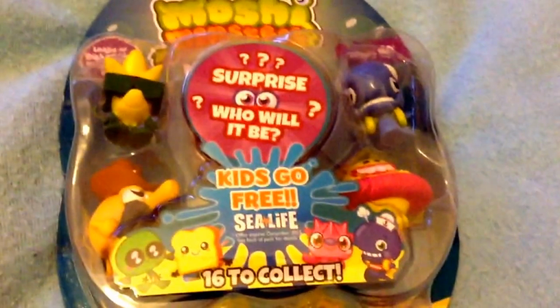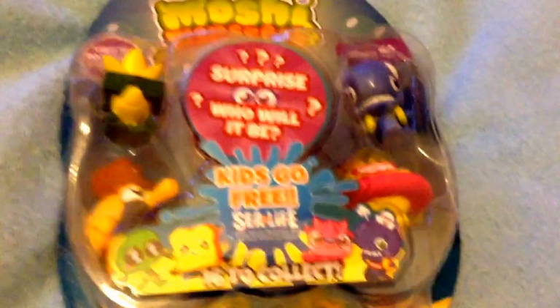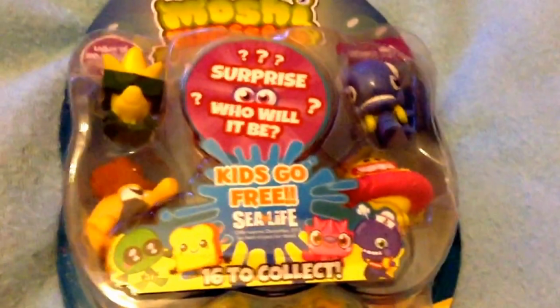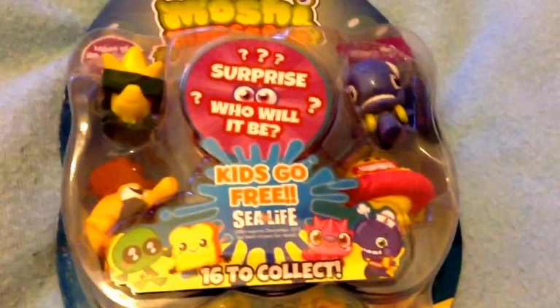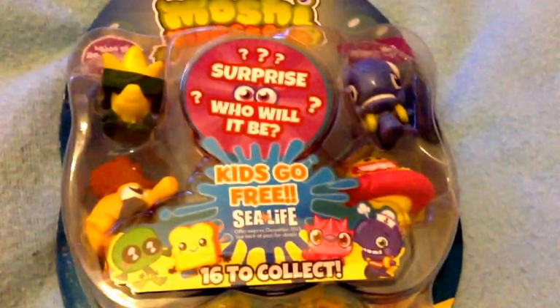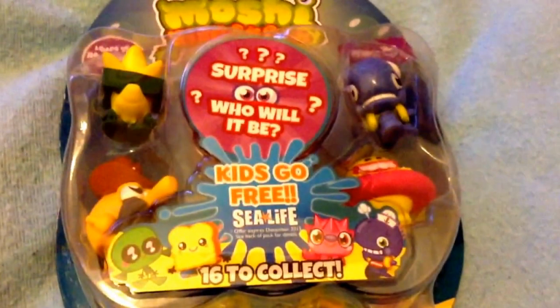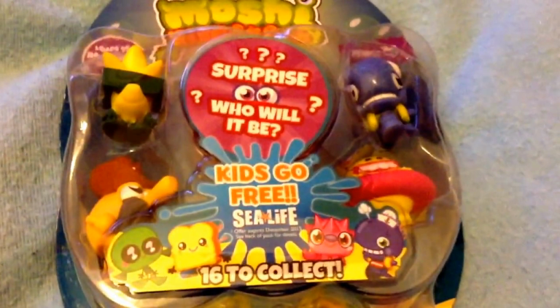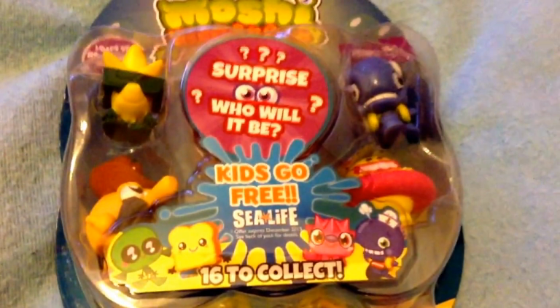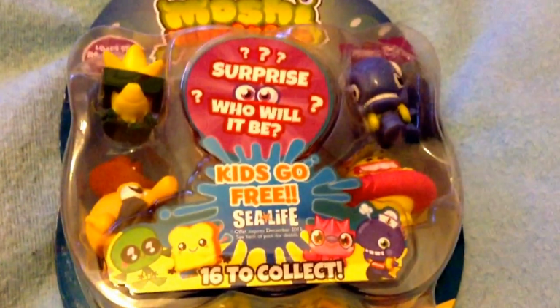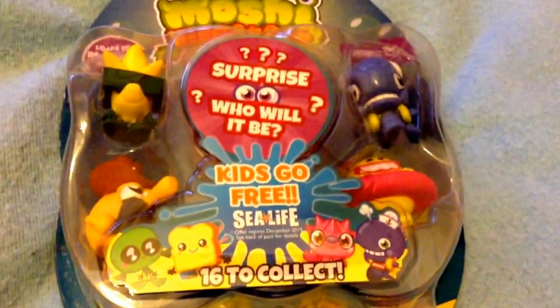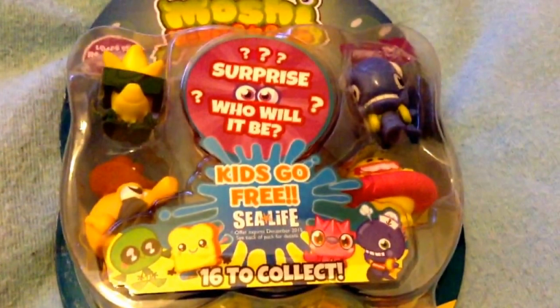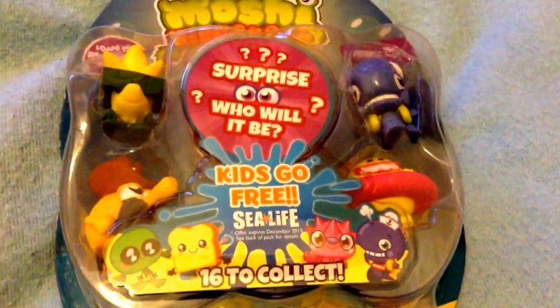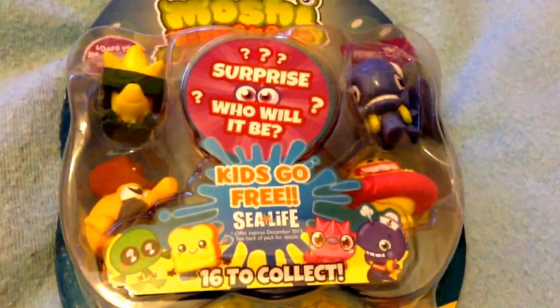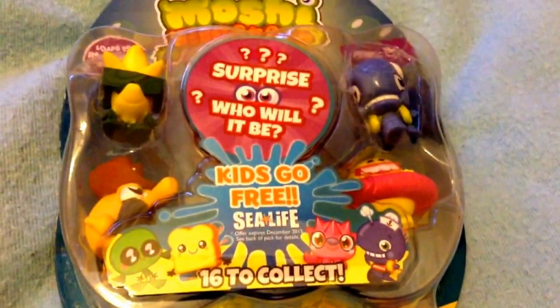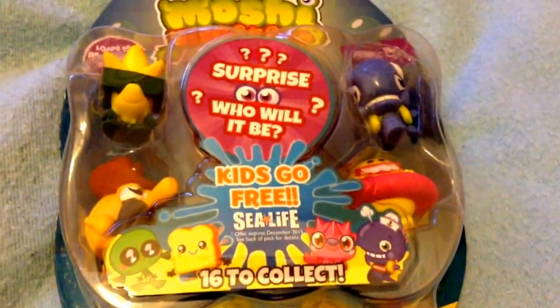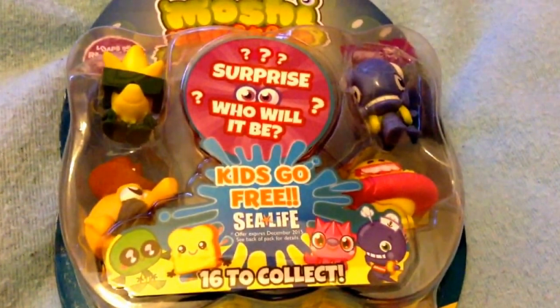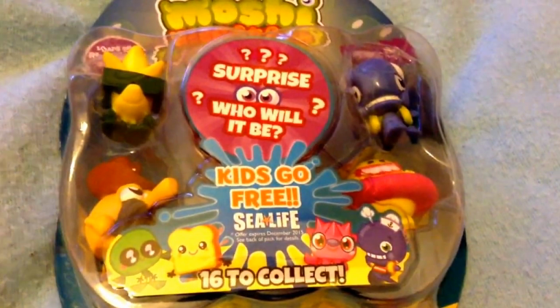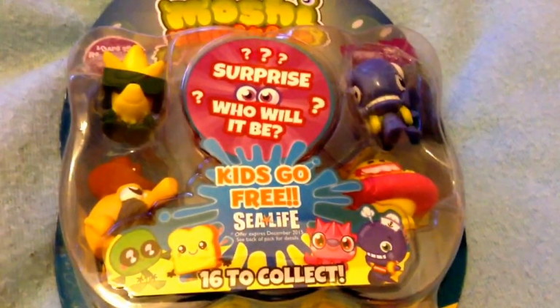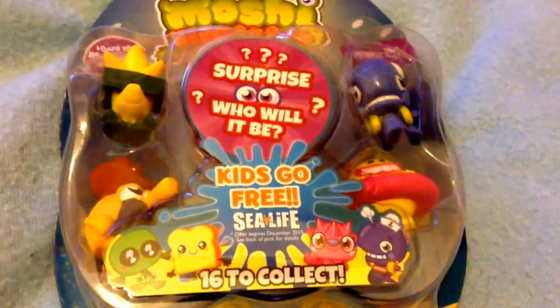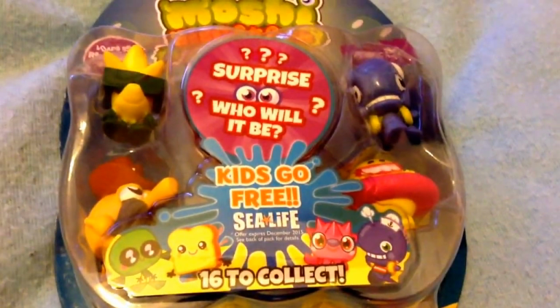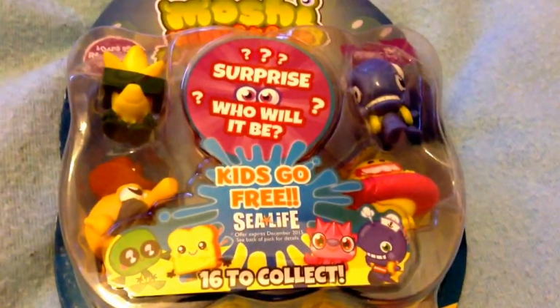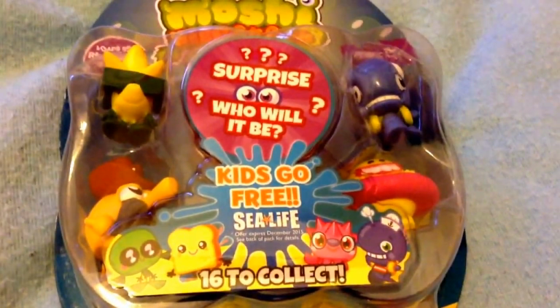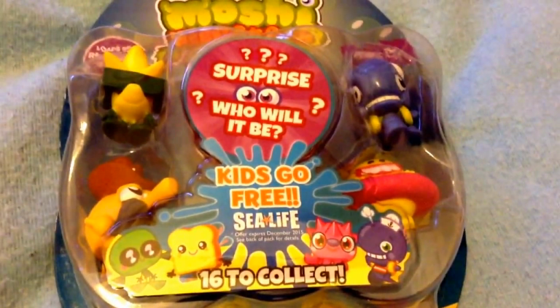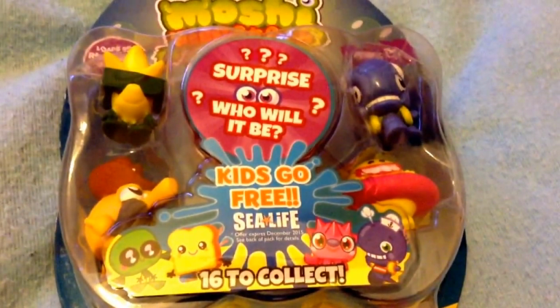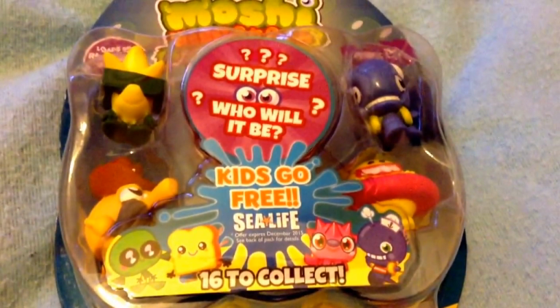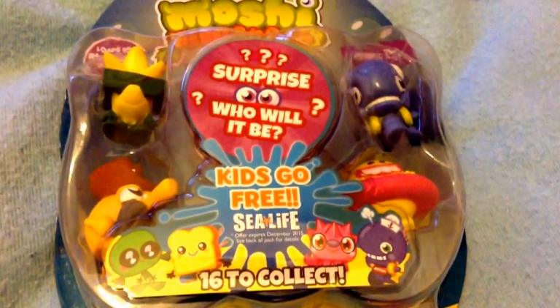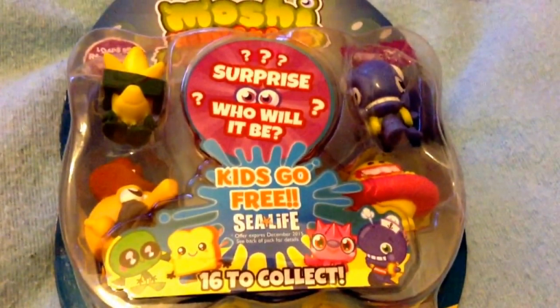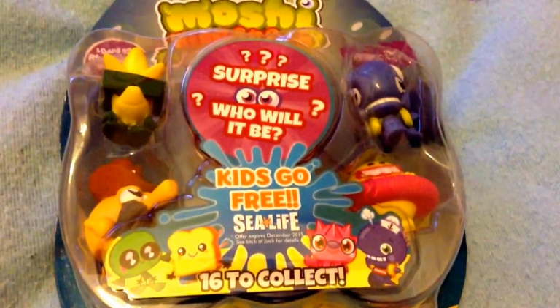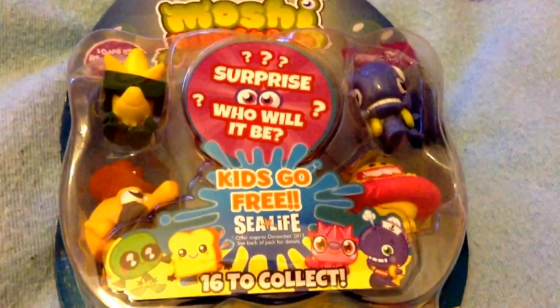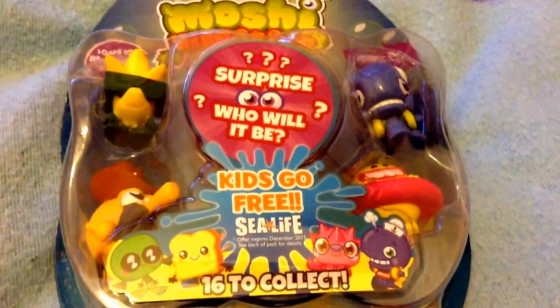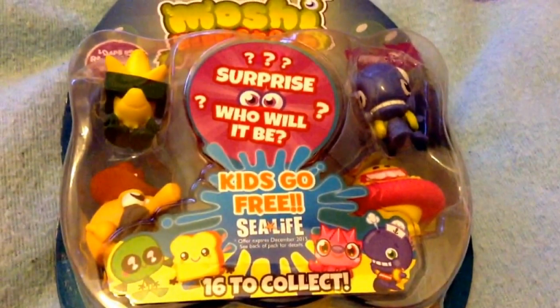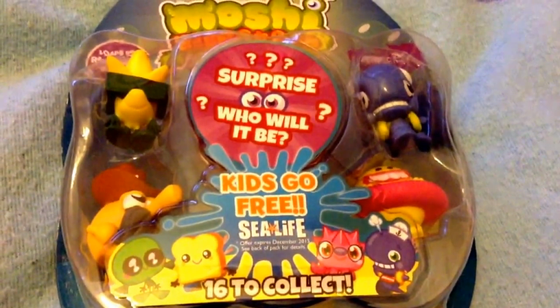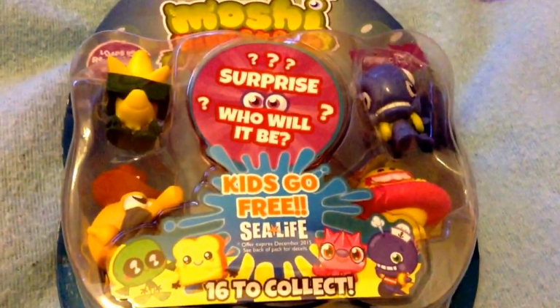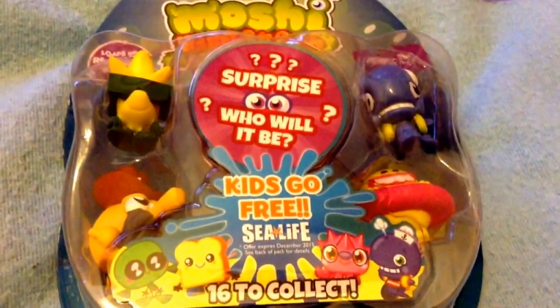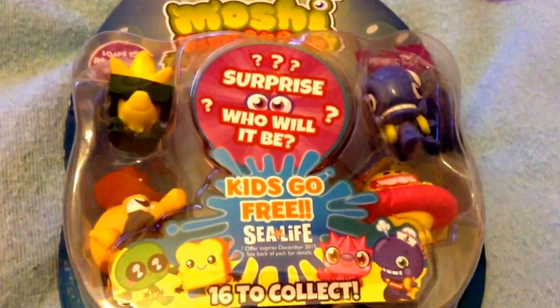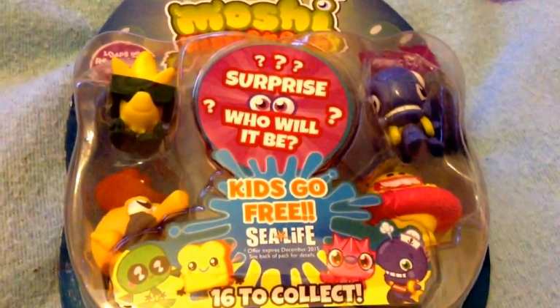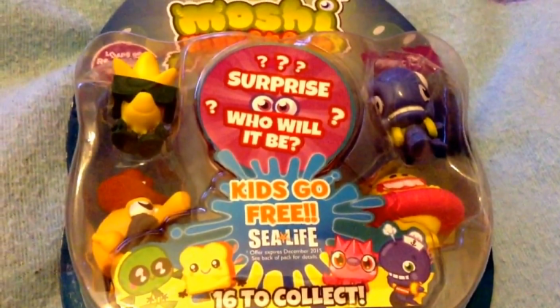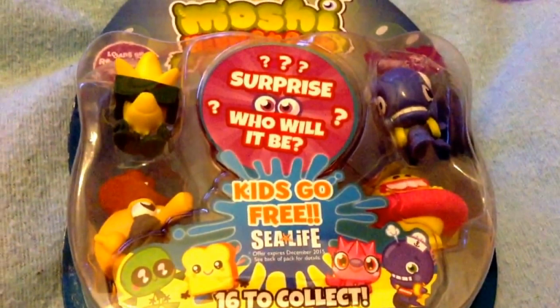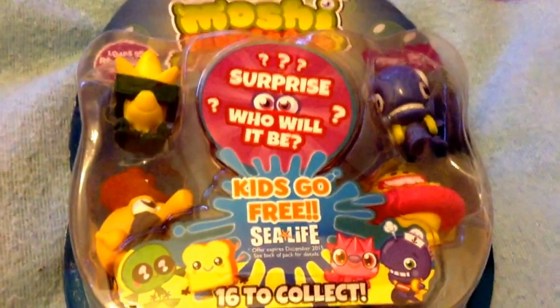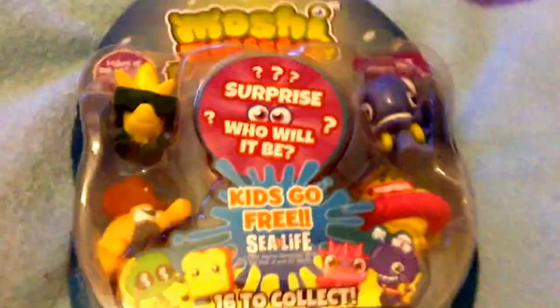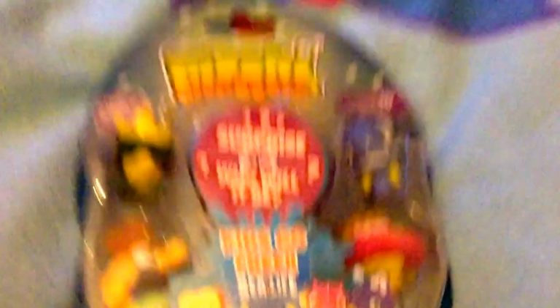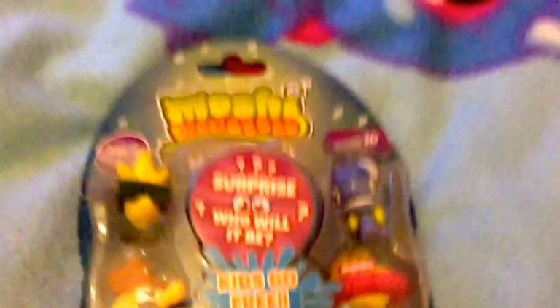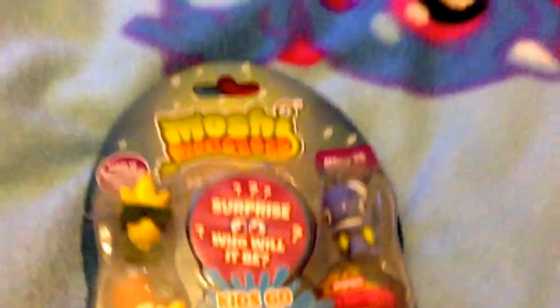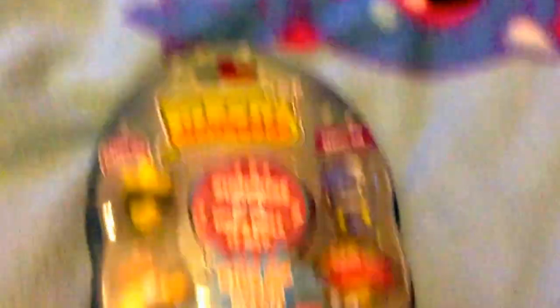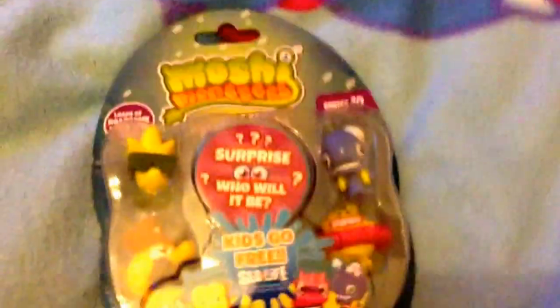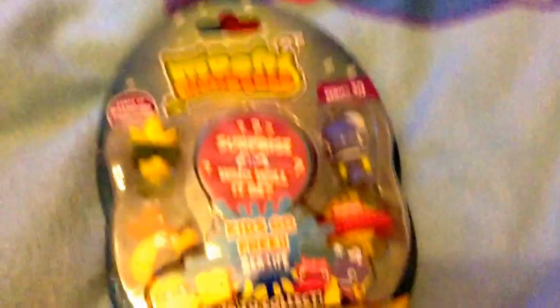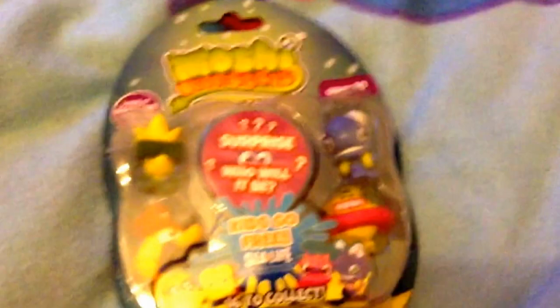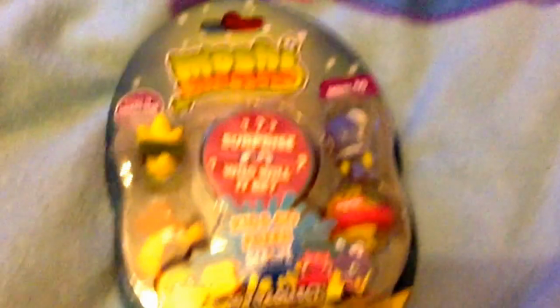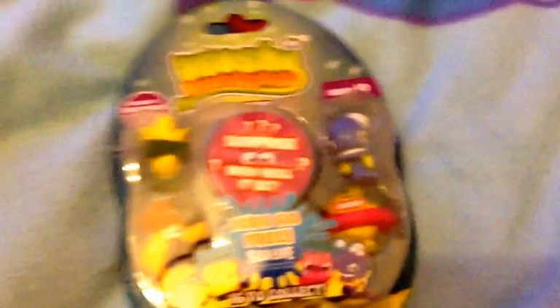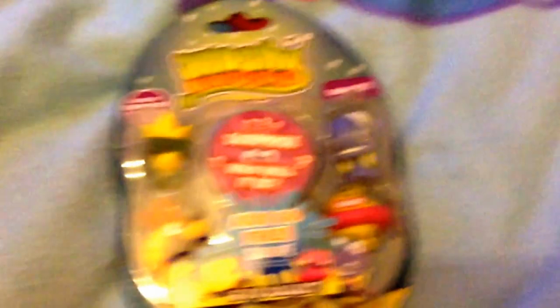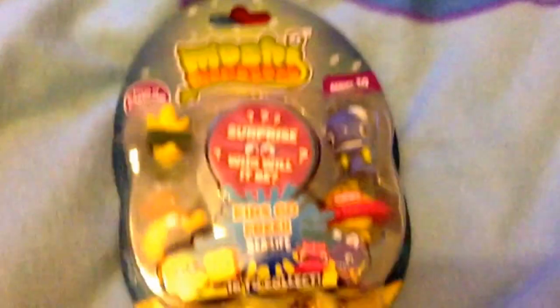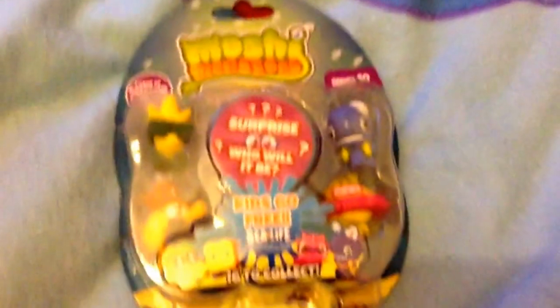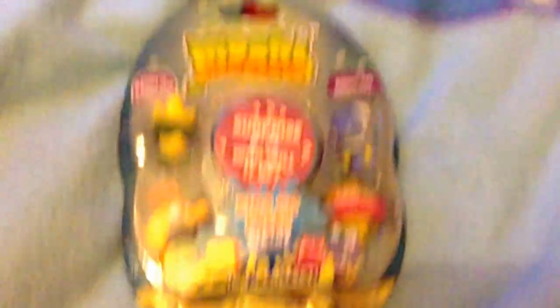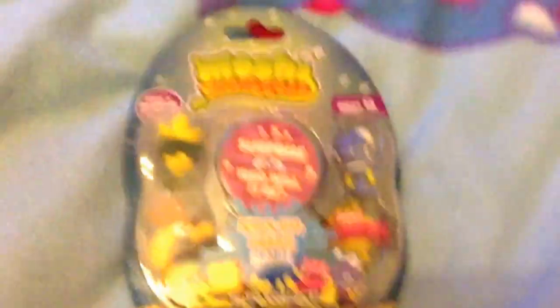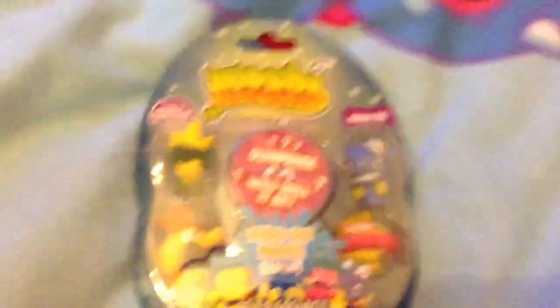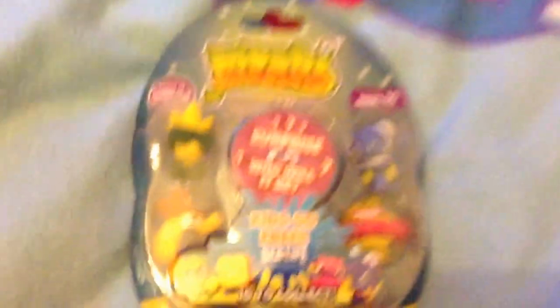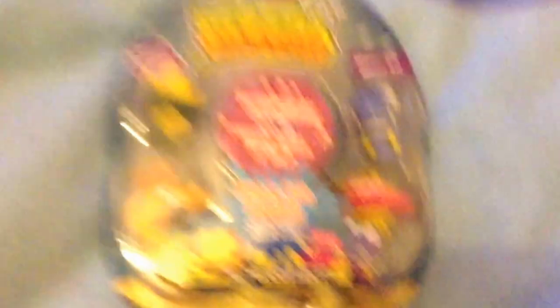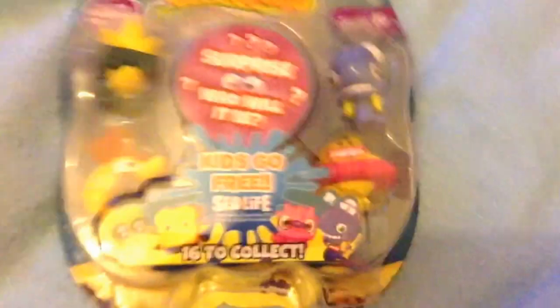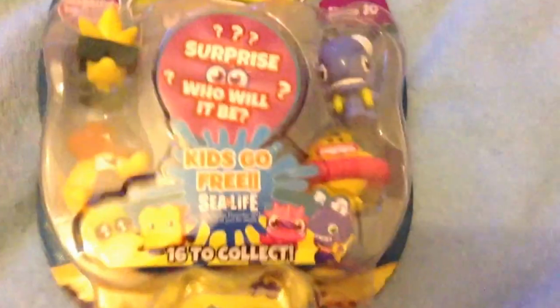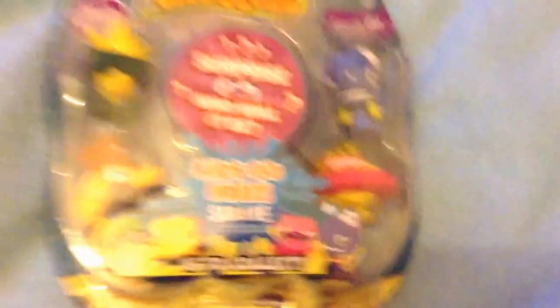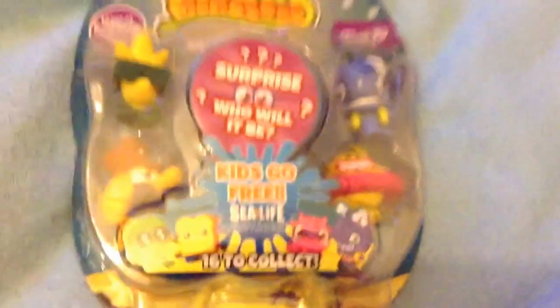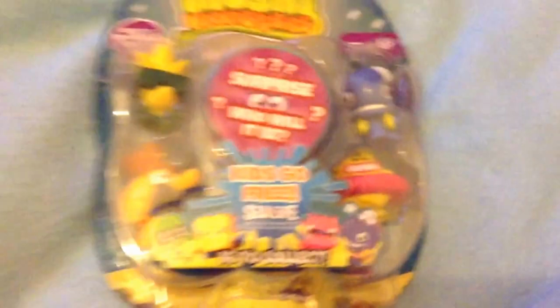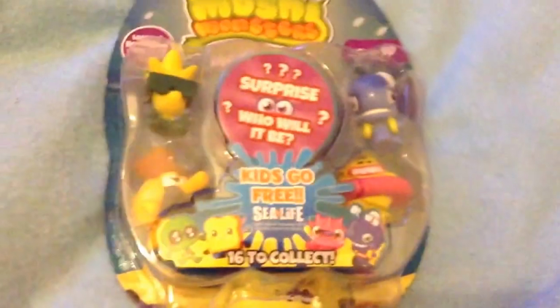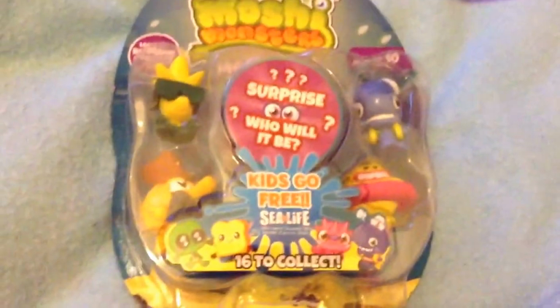Hey guys, it's Elizabeth here and today I'll be opening a brand new biz pack of the series 10 Moshi Monsters Moshlings.